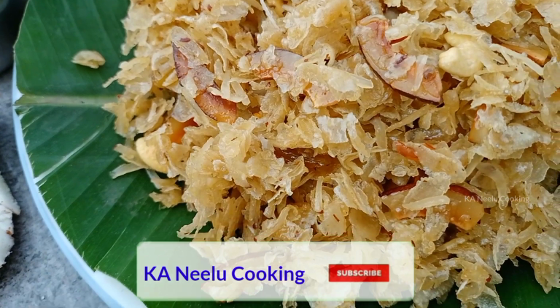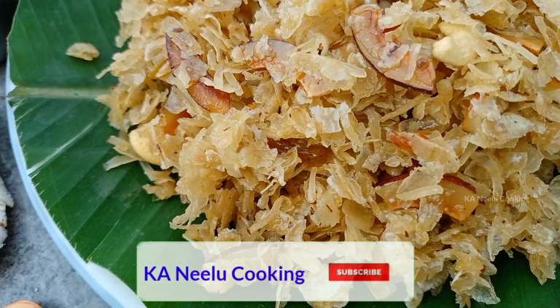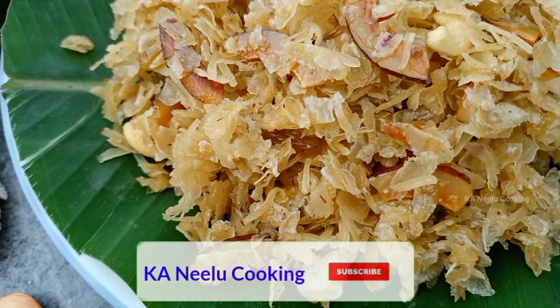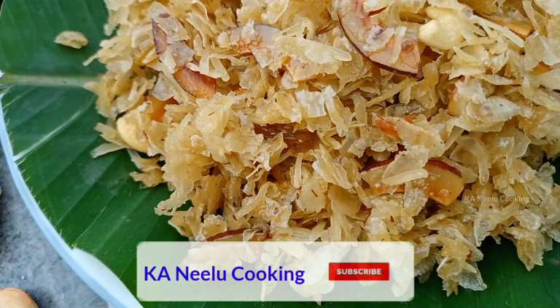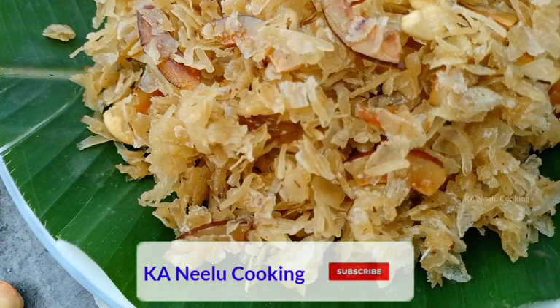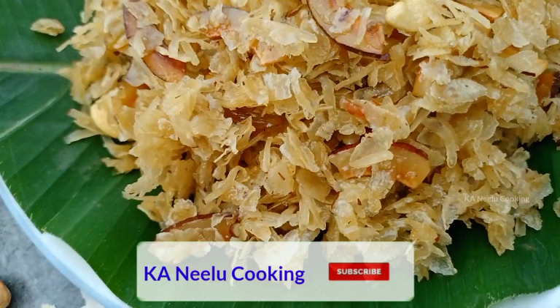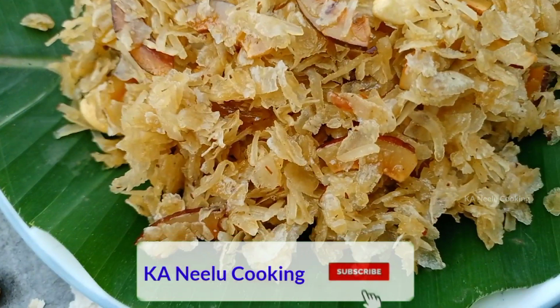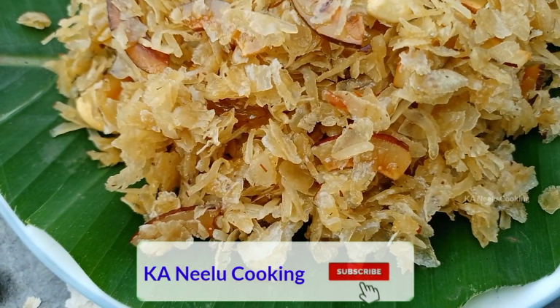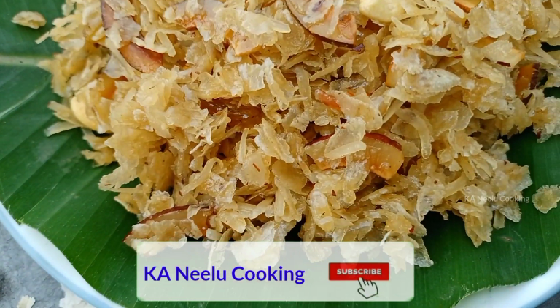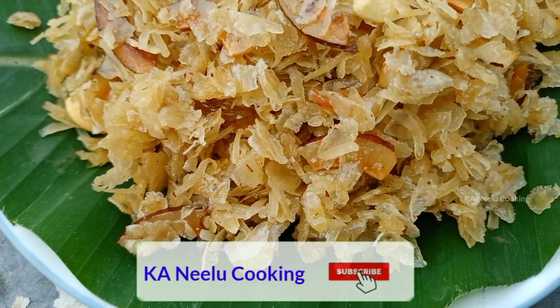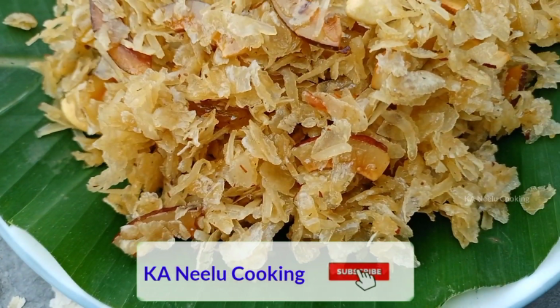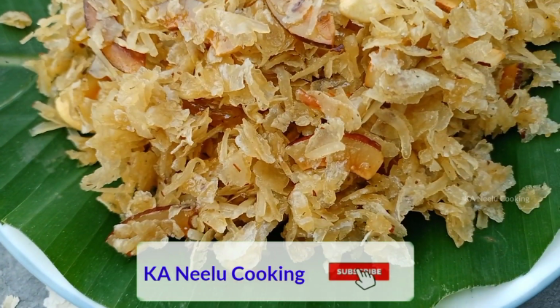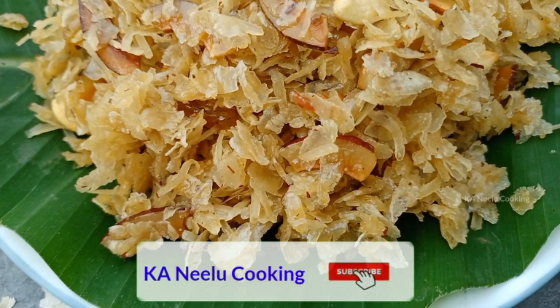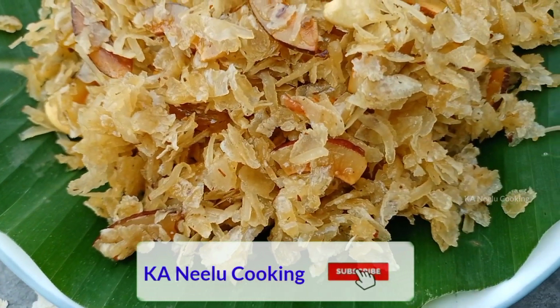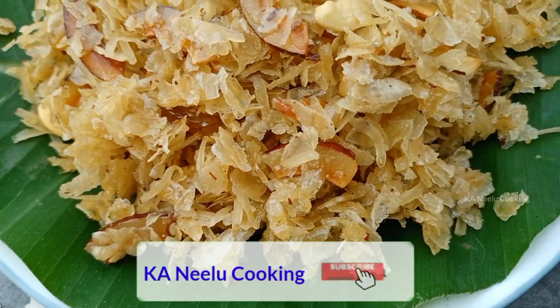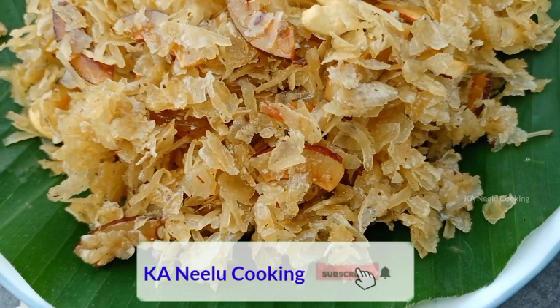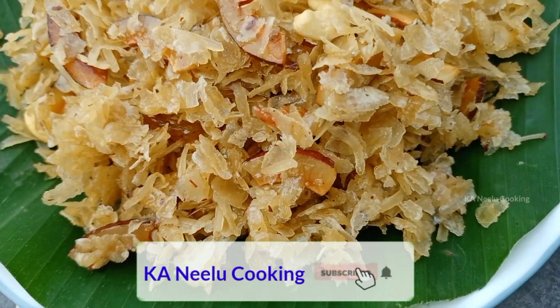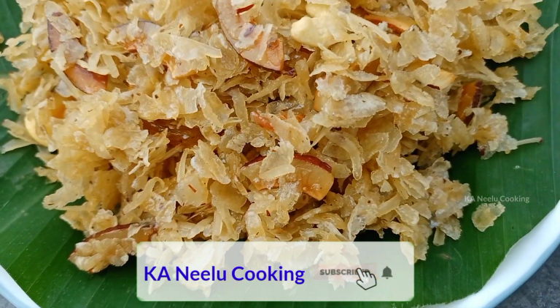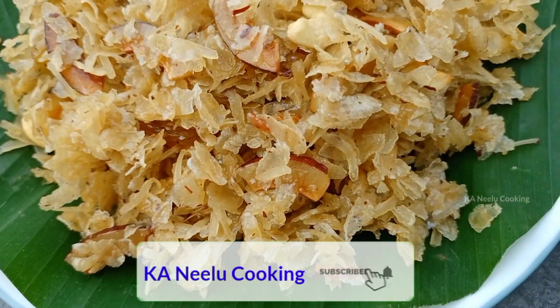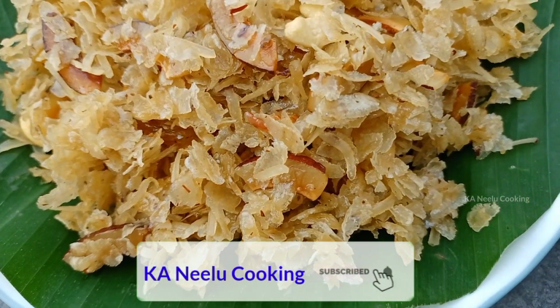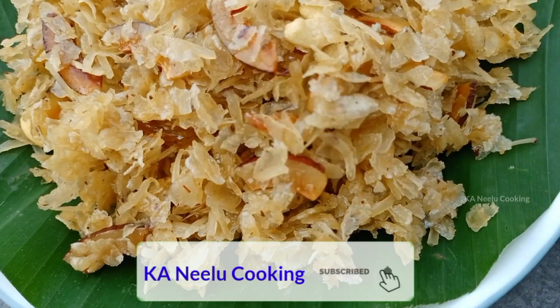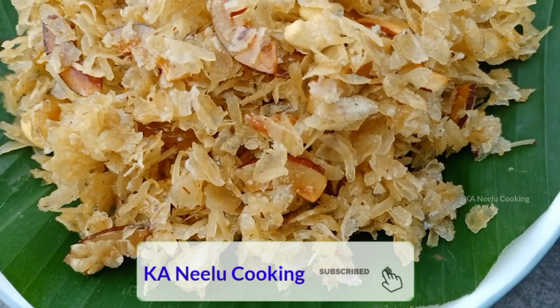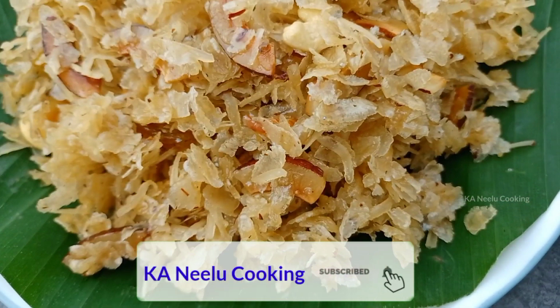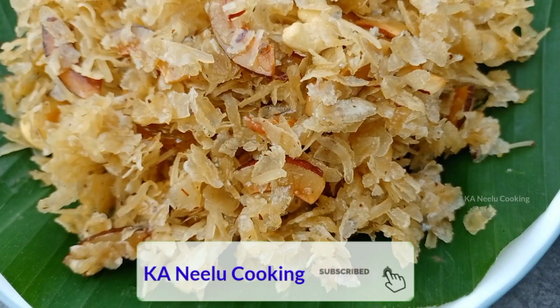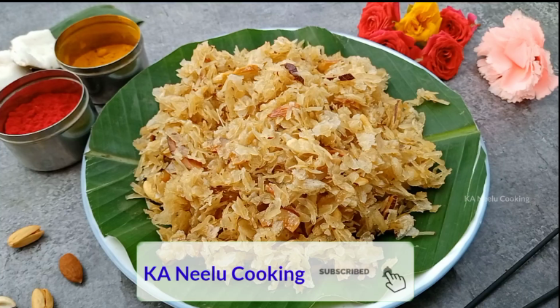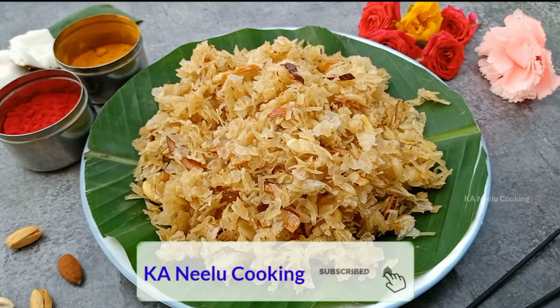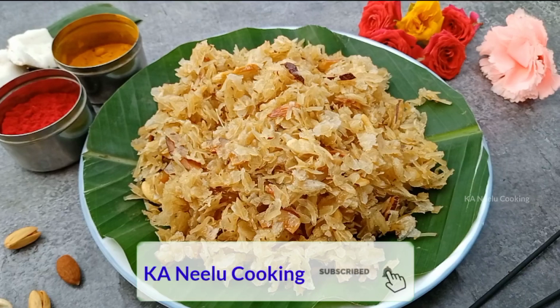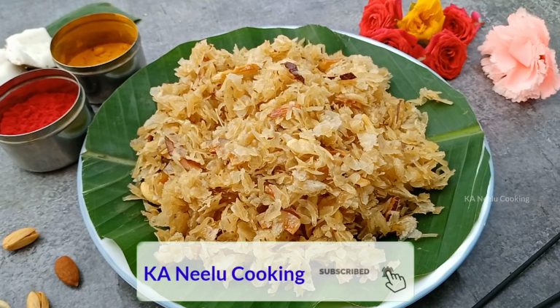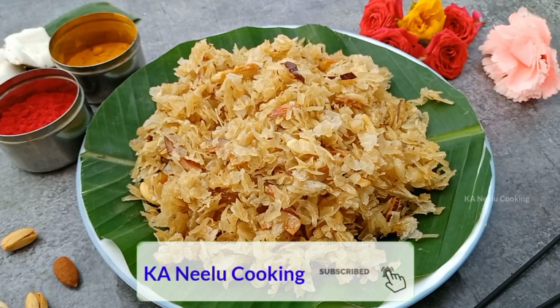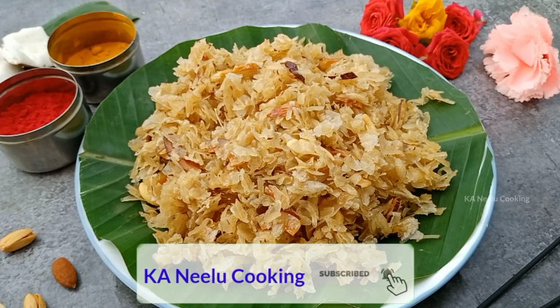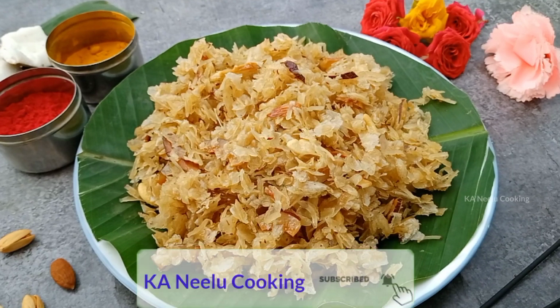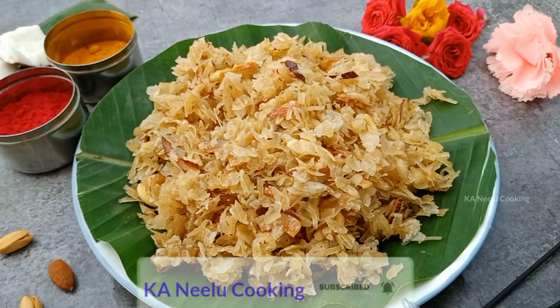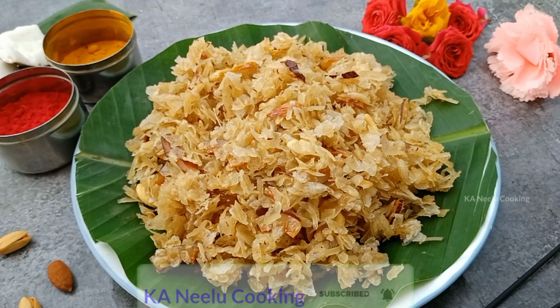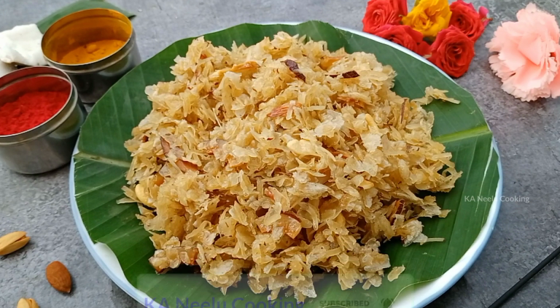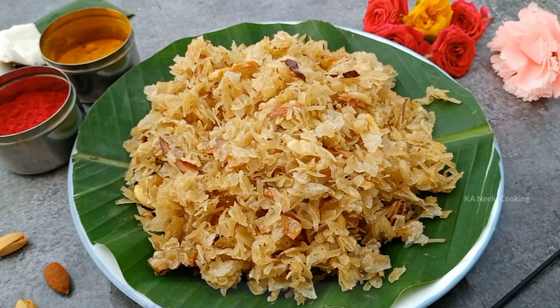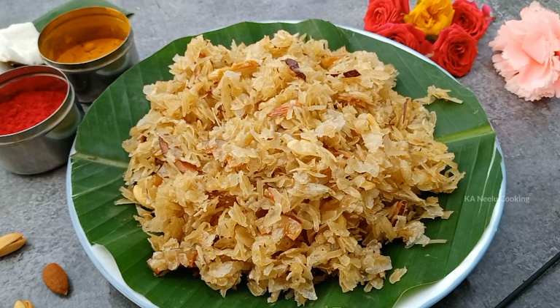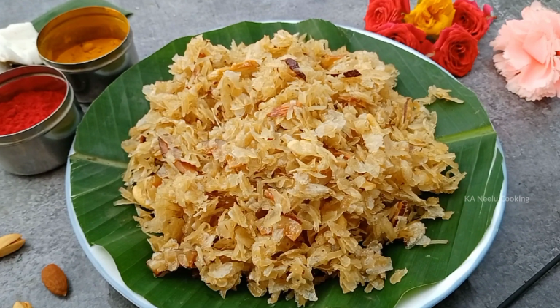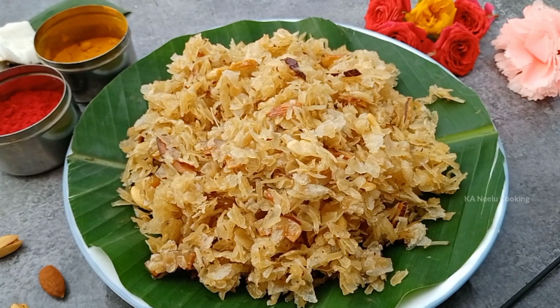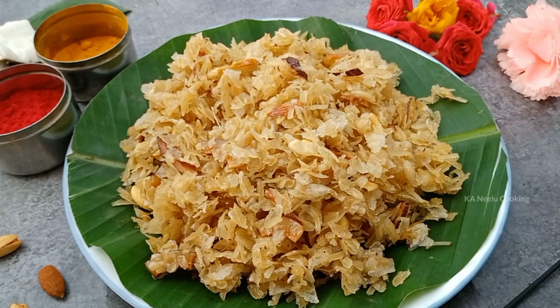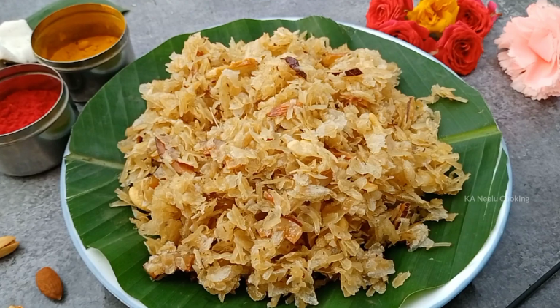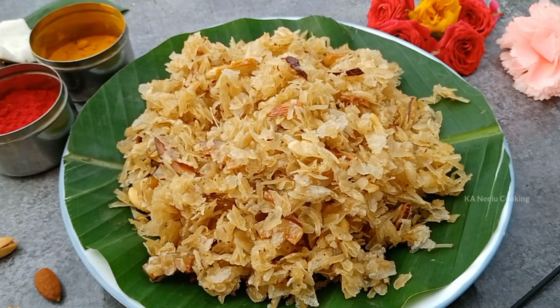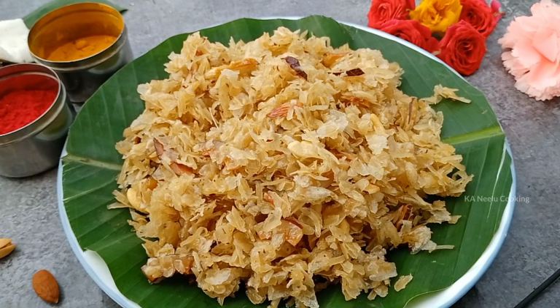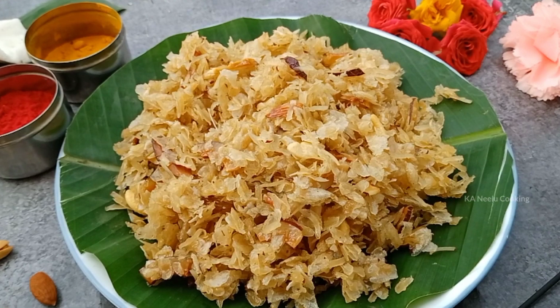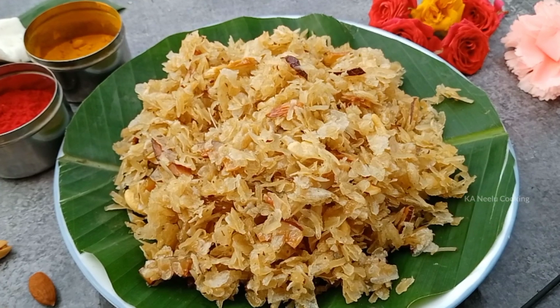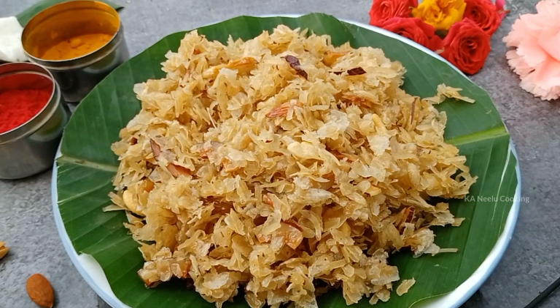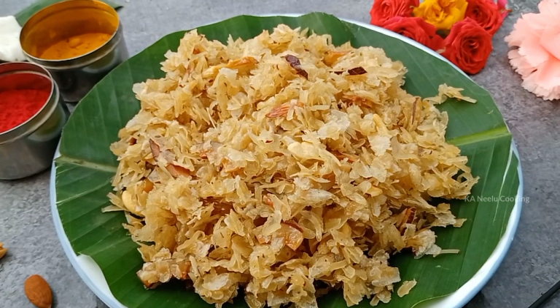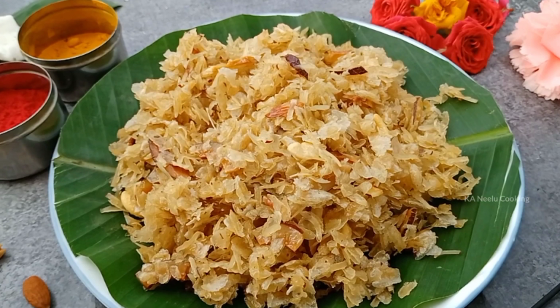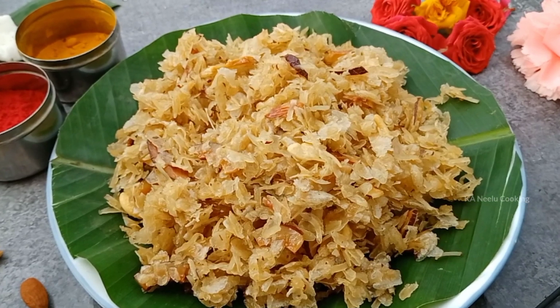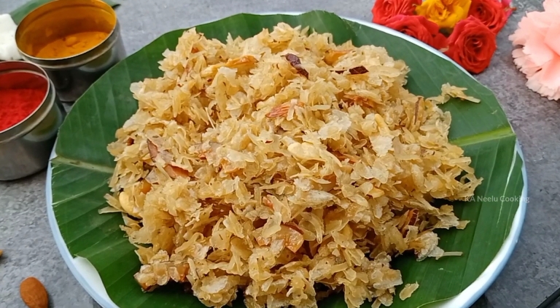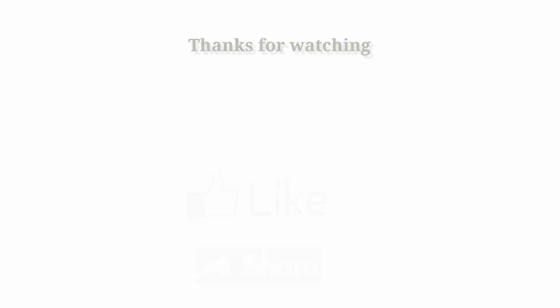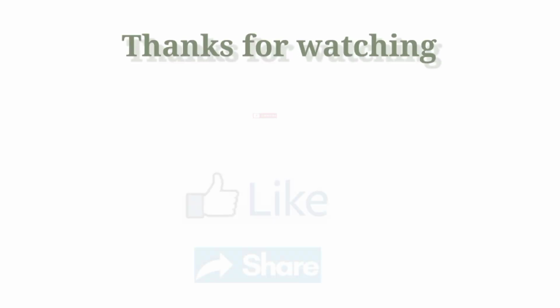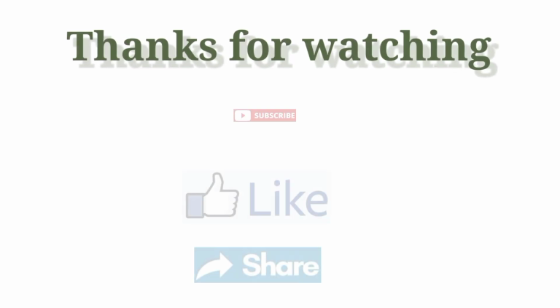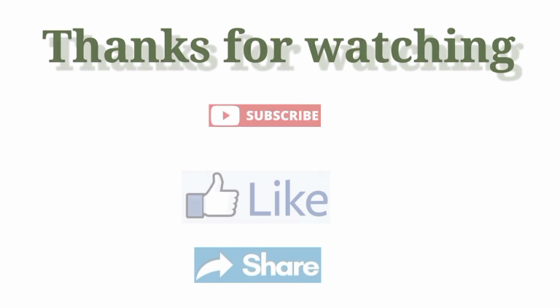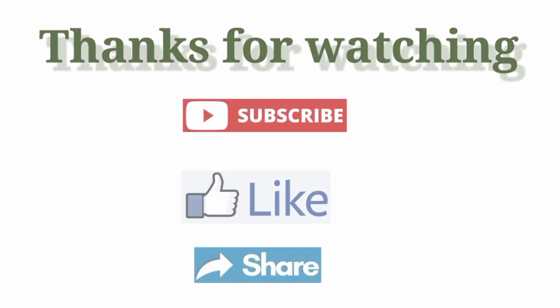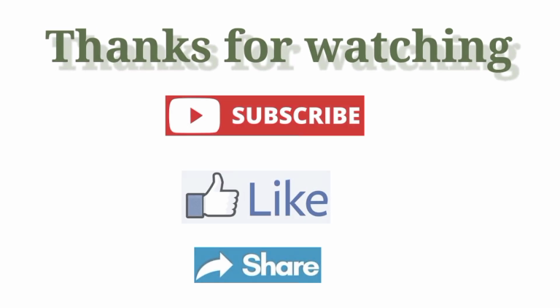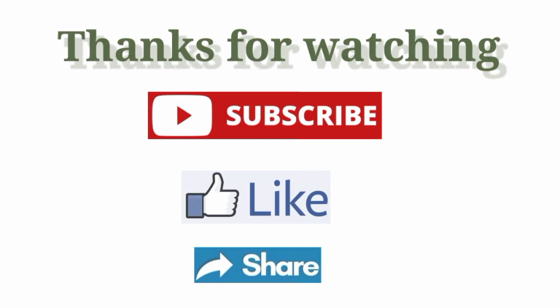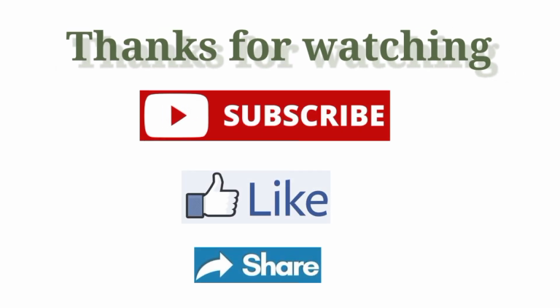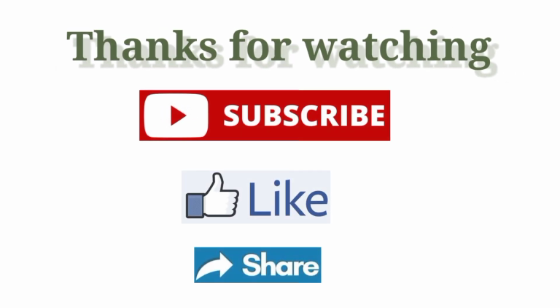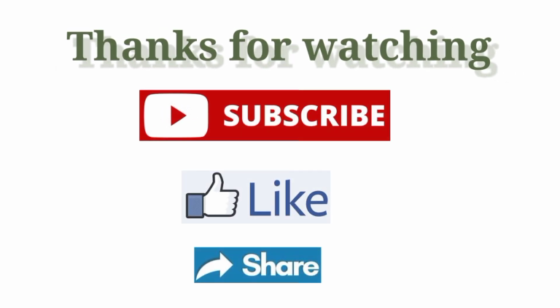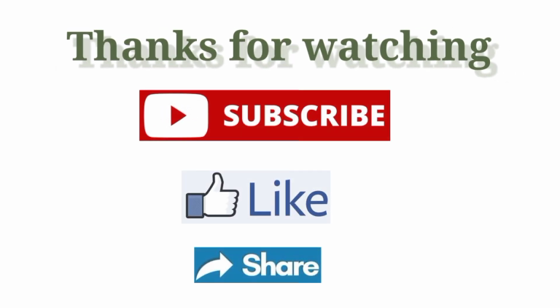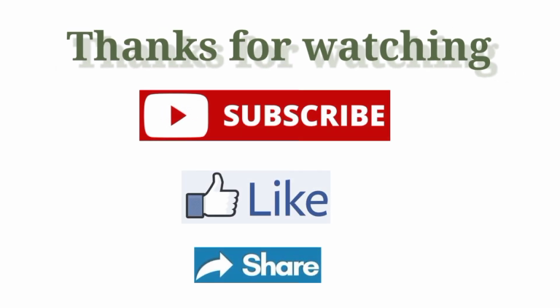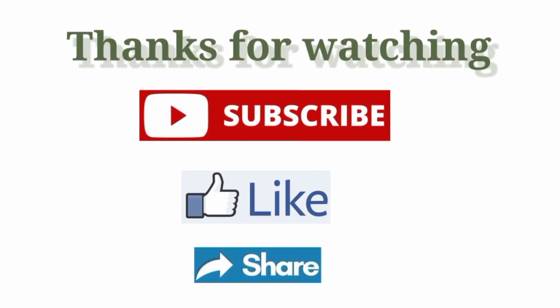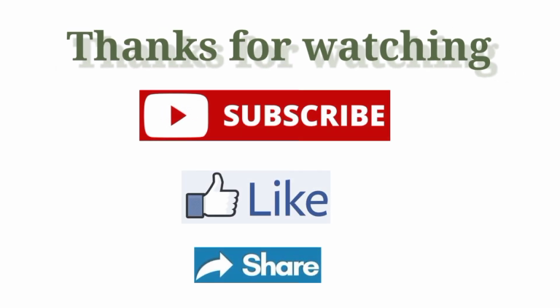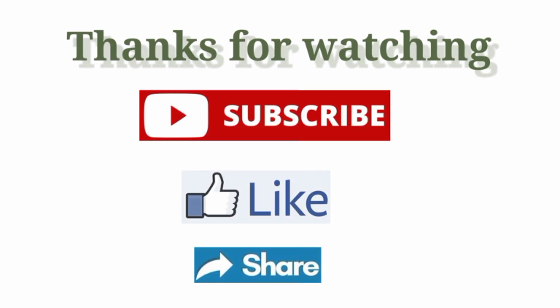If you like this recipe, please share it with your friends and family. Please like this channel, subscribe, and click on the notification button. Thank you!